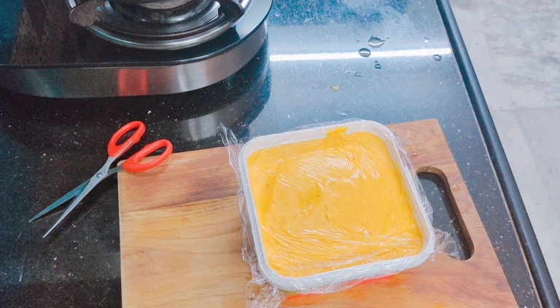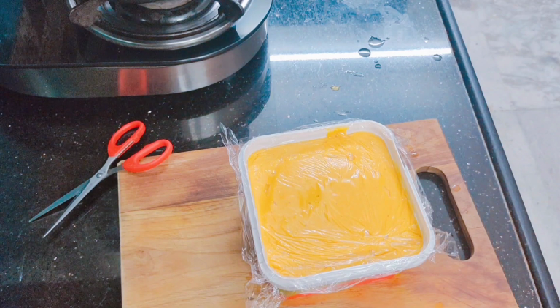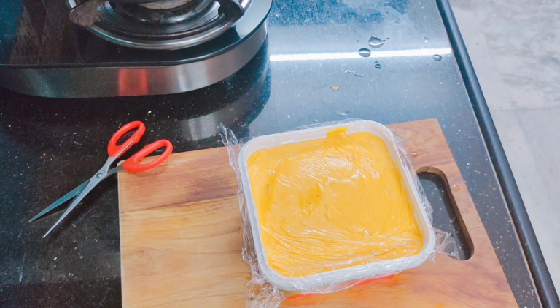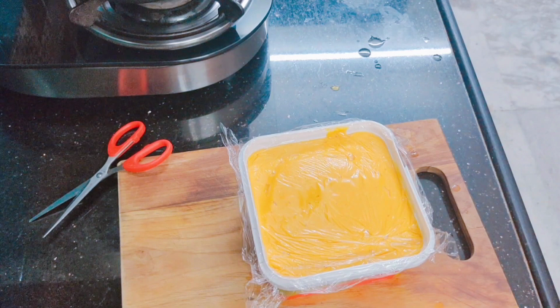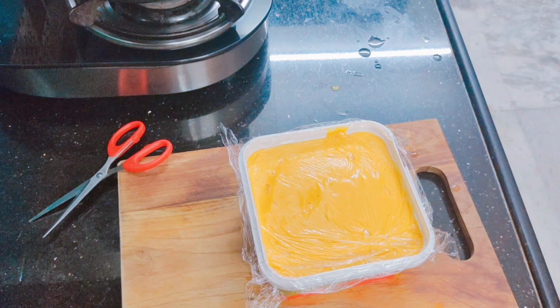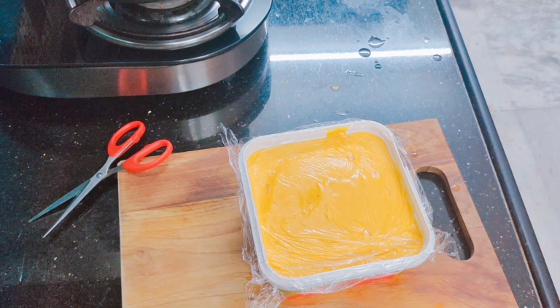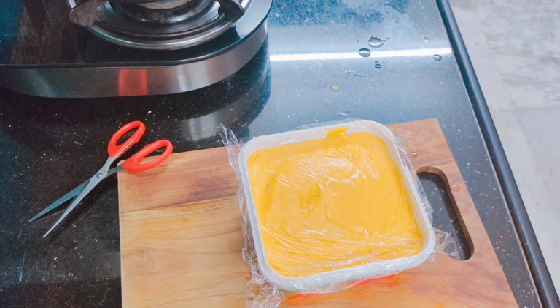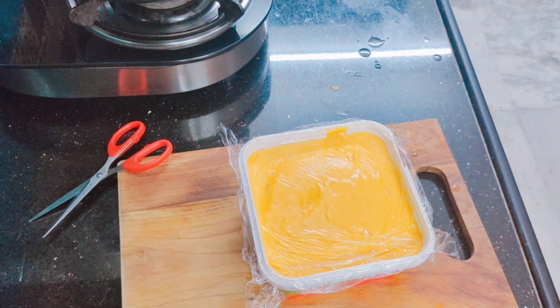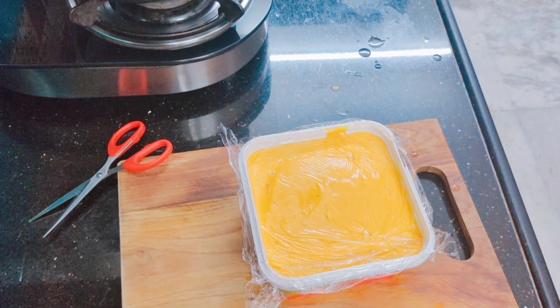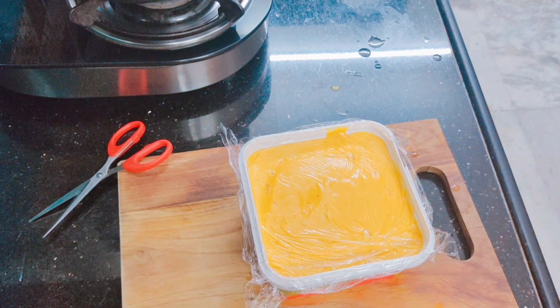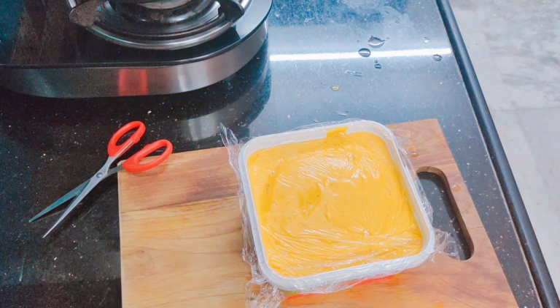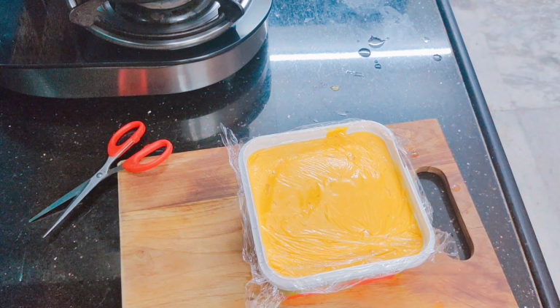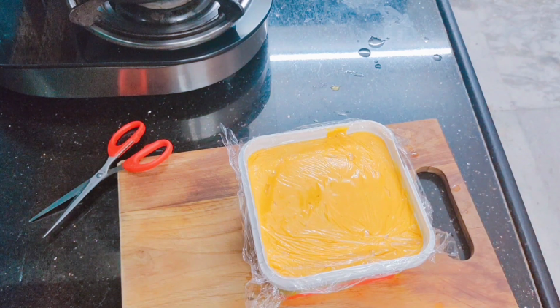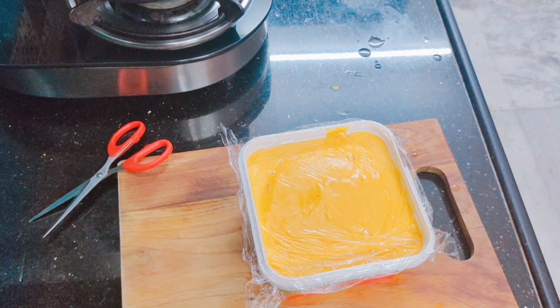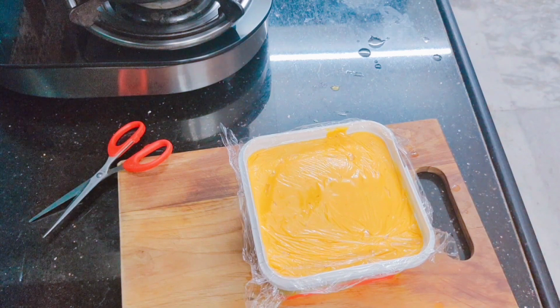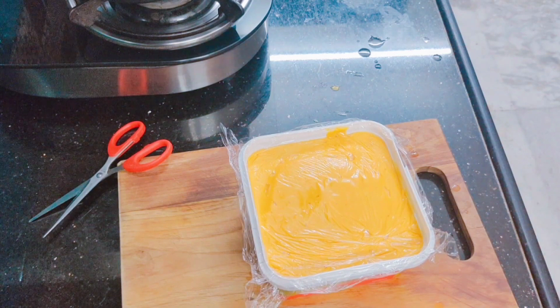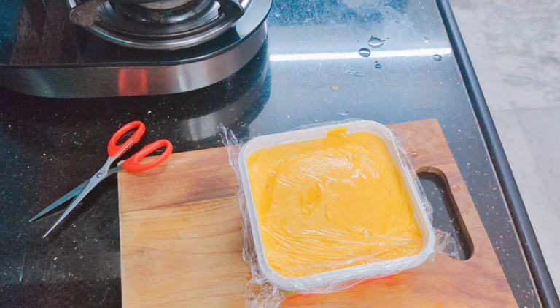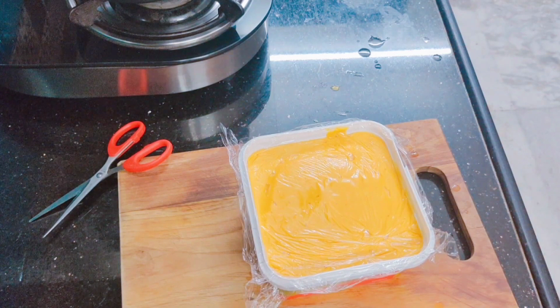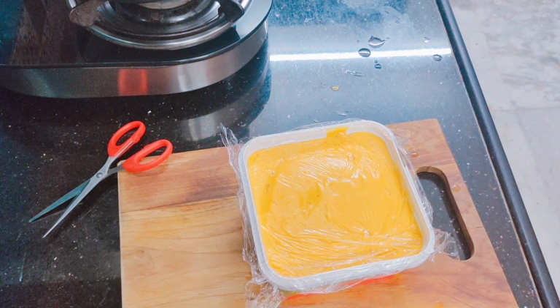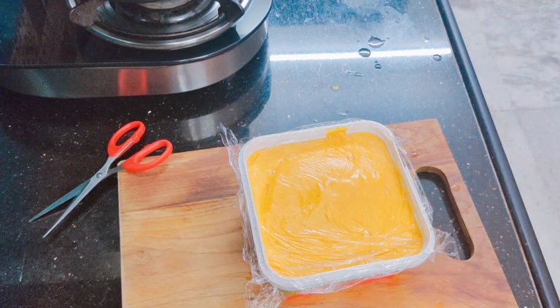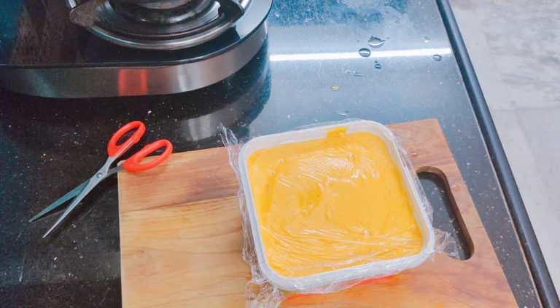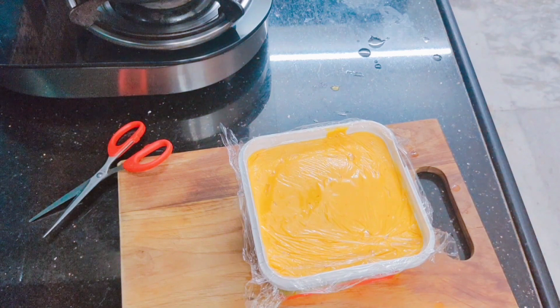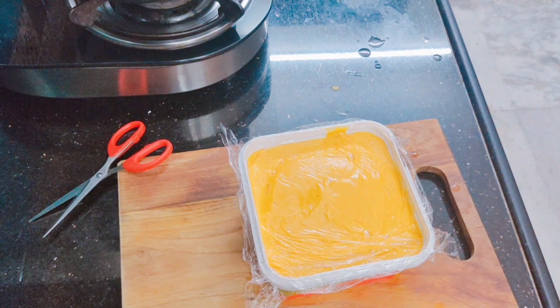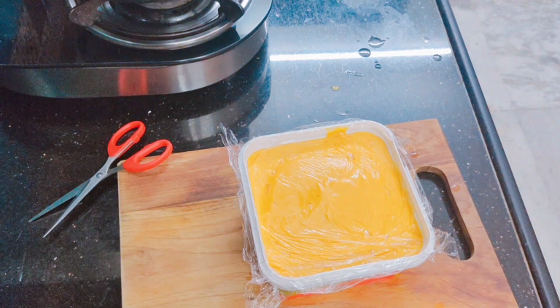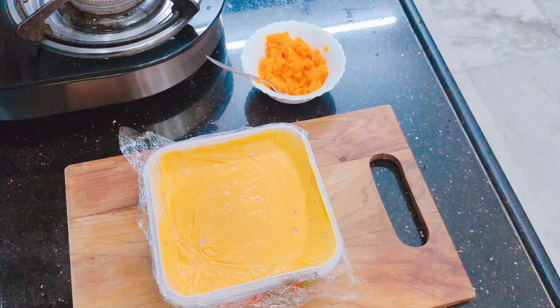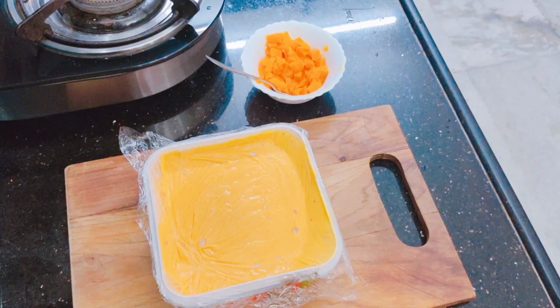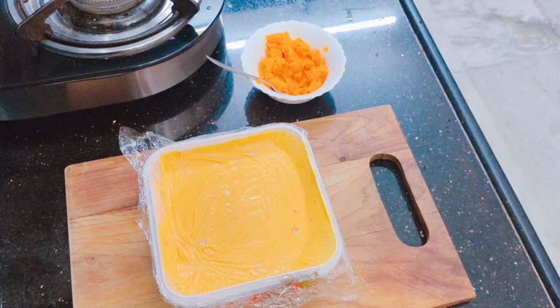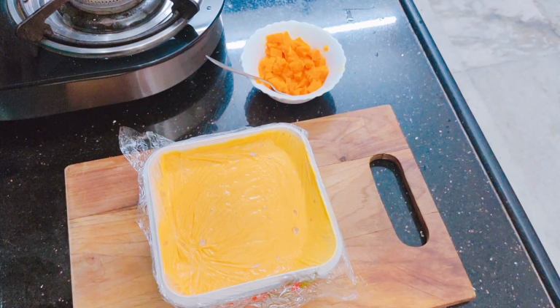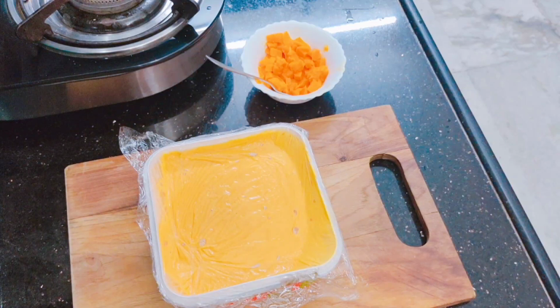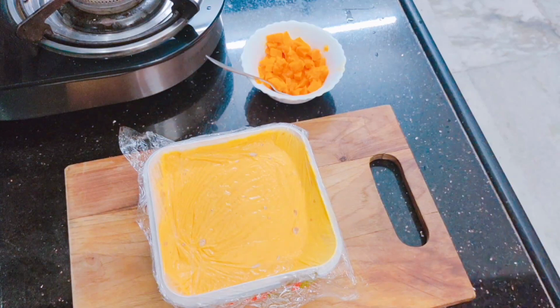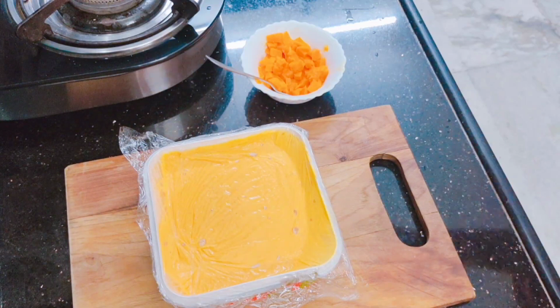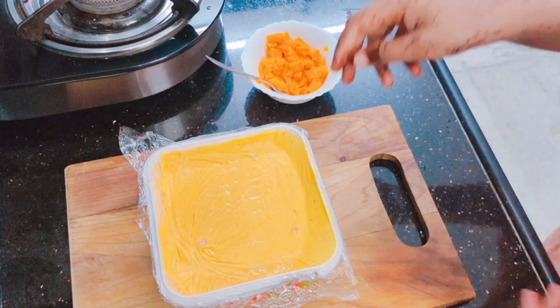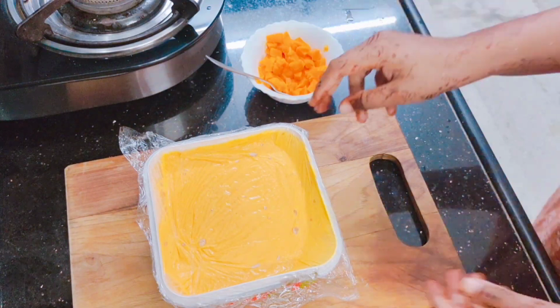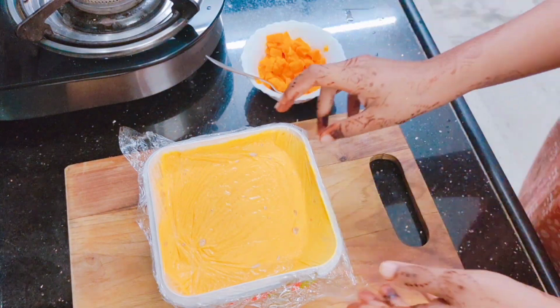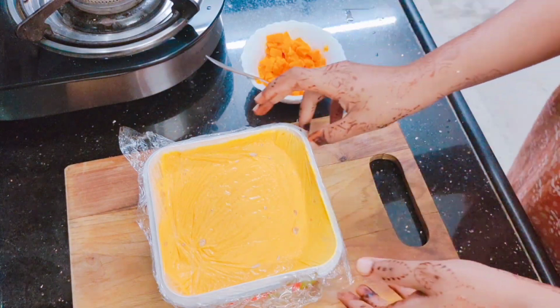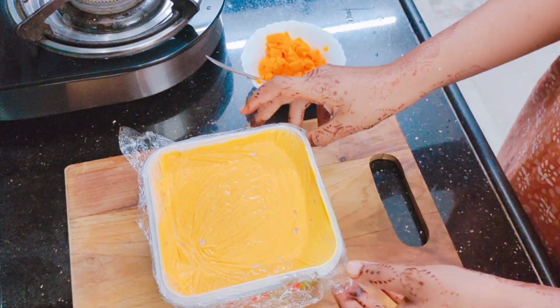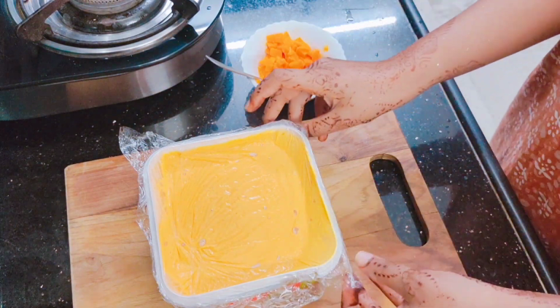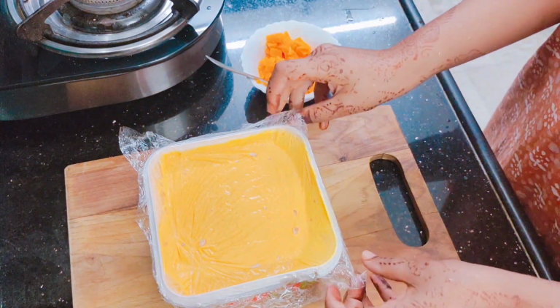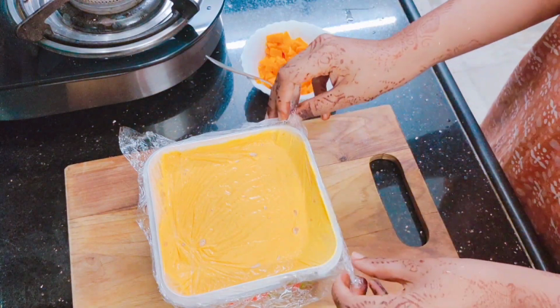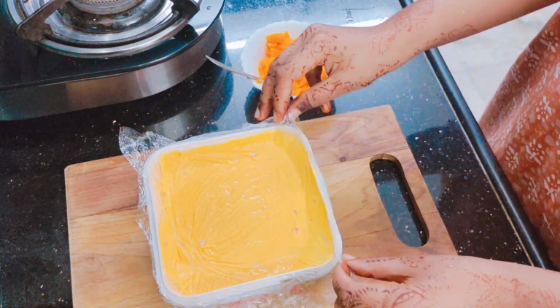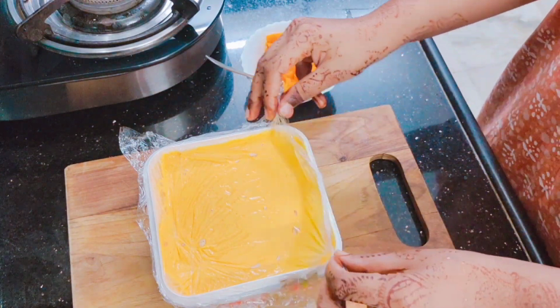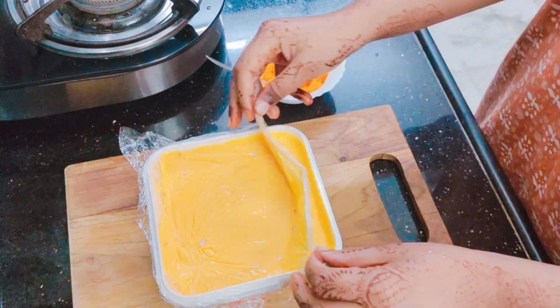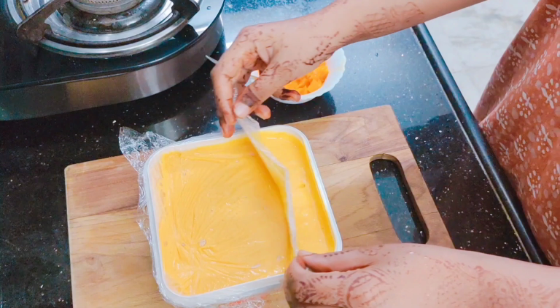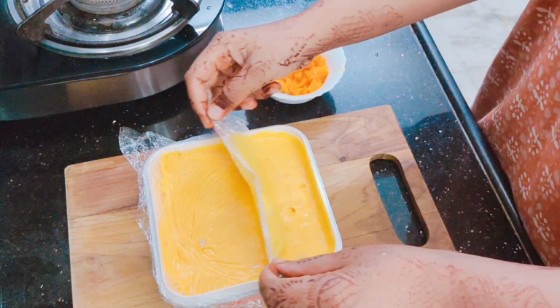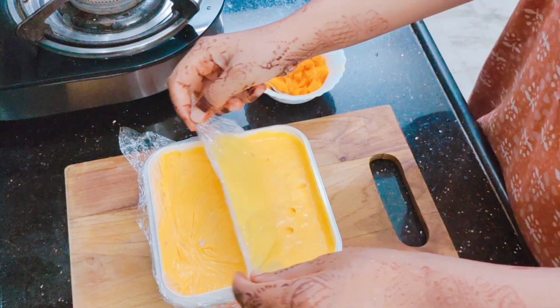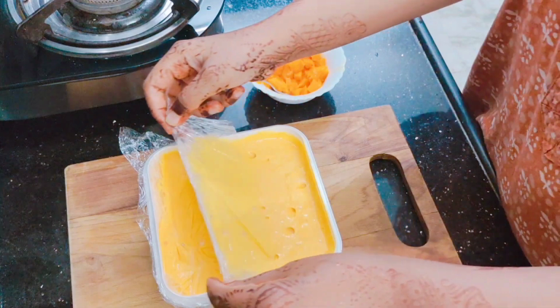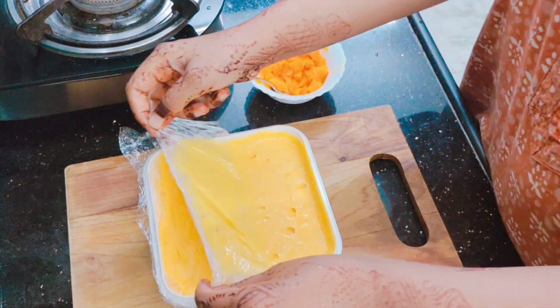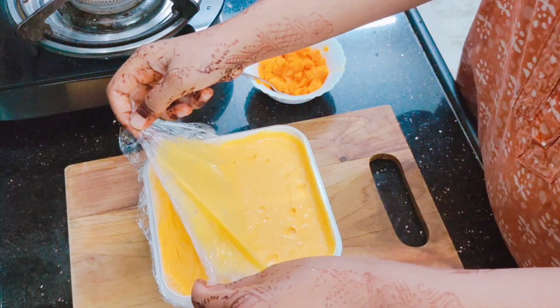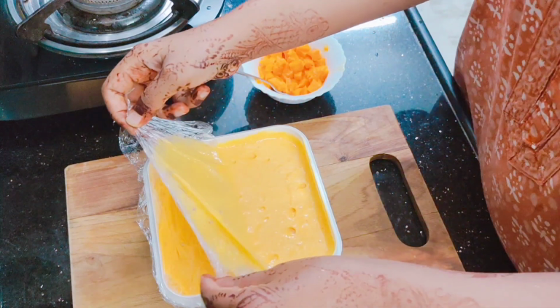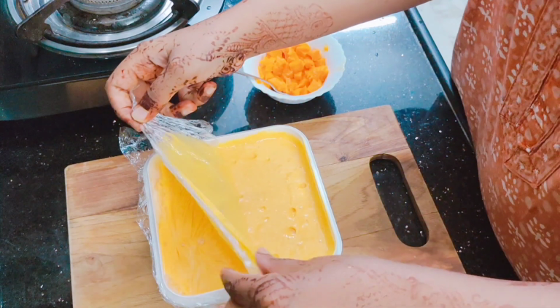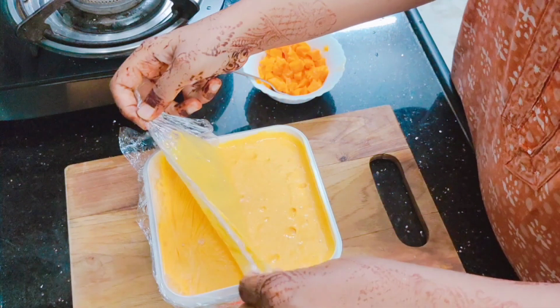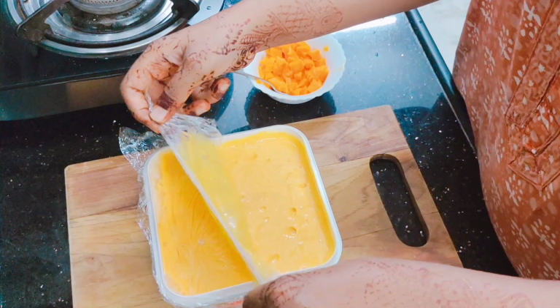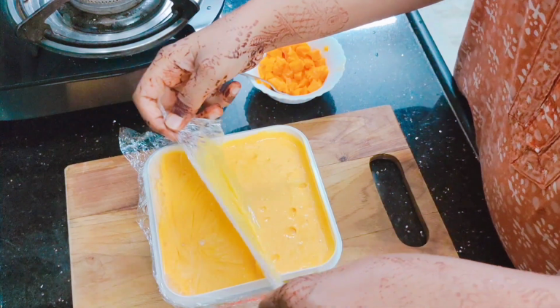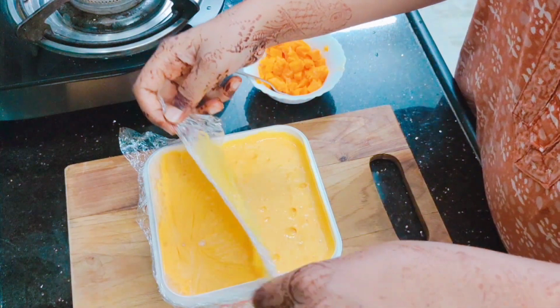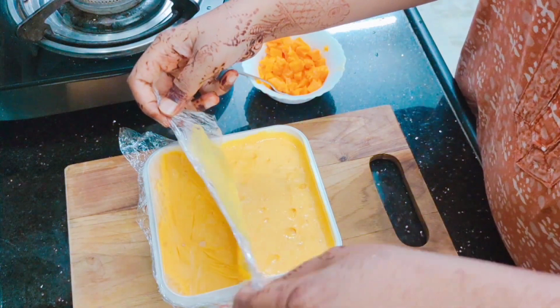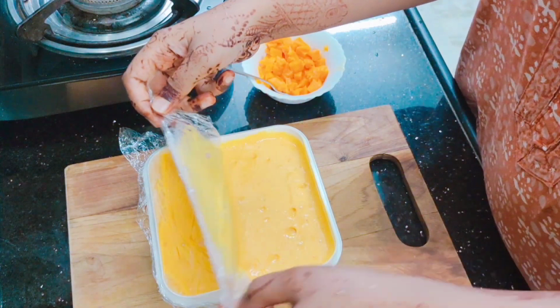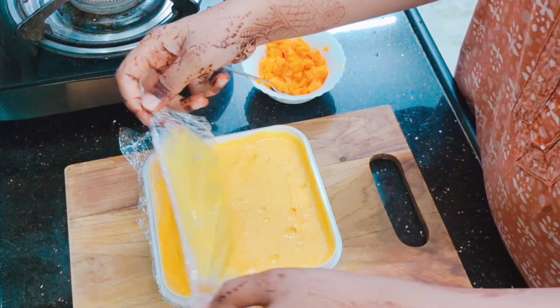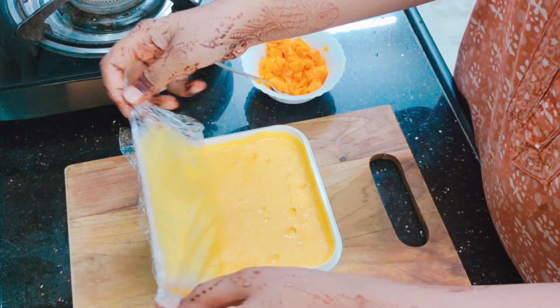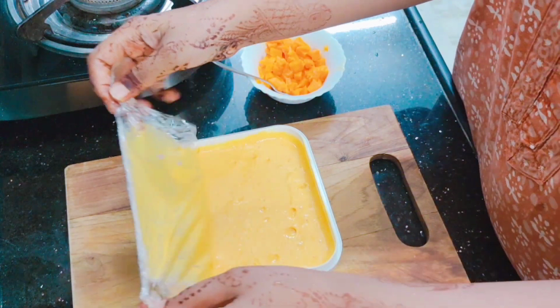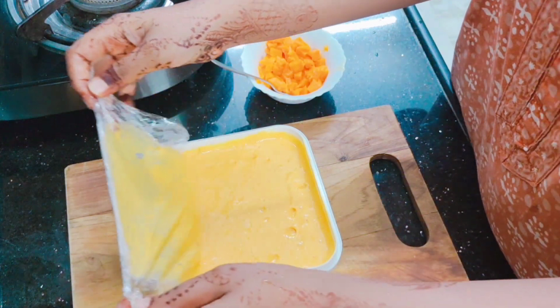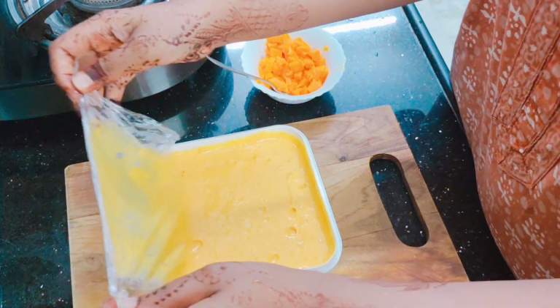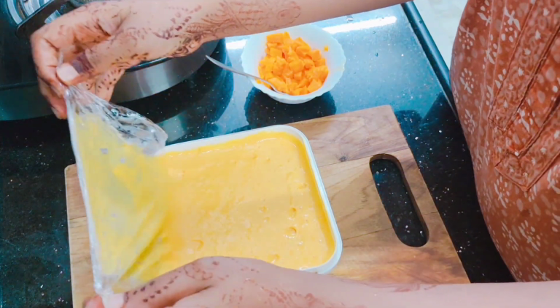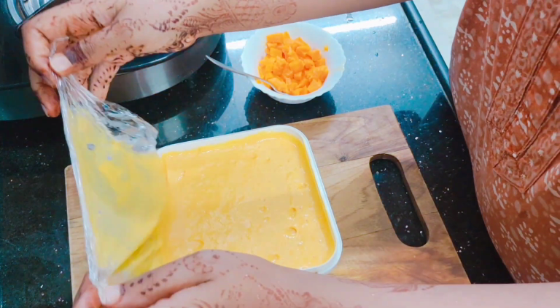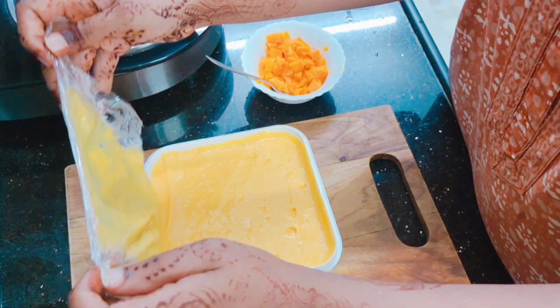We will freeze it for 4 hours. After 4 hours you can see it has reached a semi-frozen consistency — the timing will depend on your freezer.